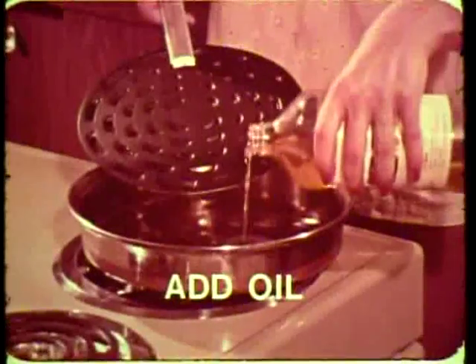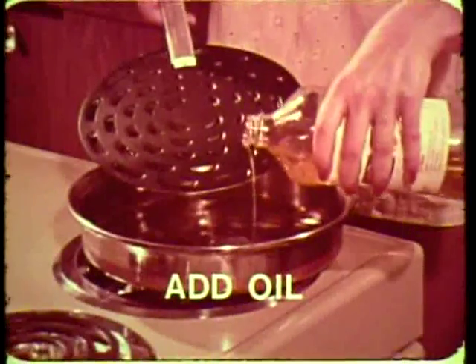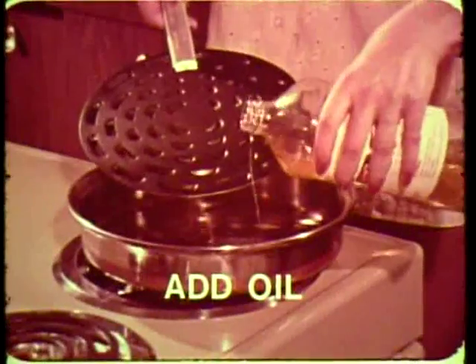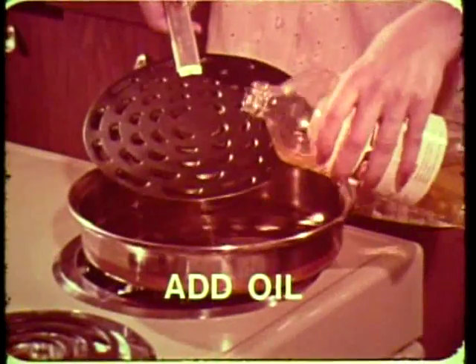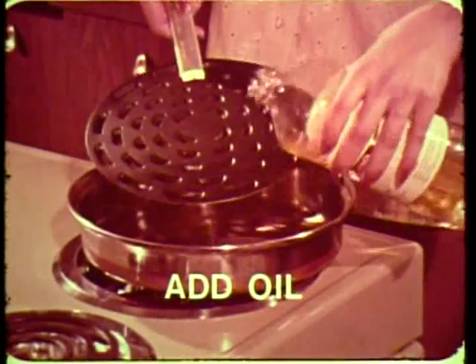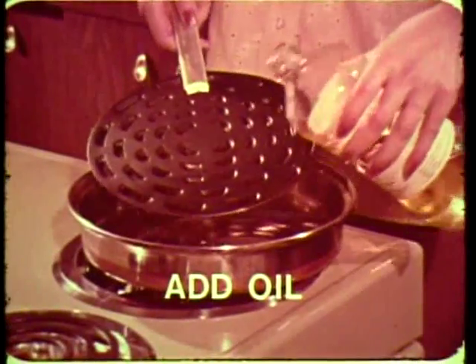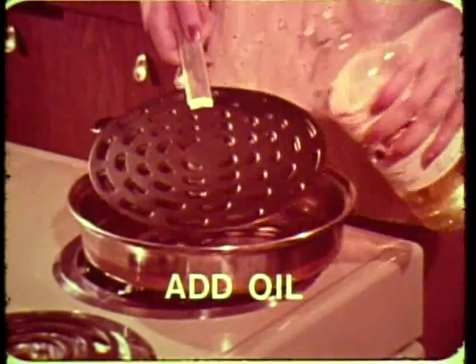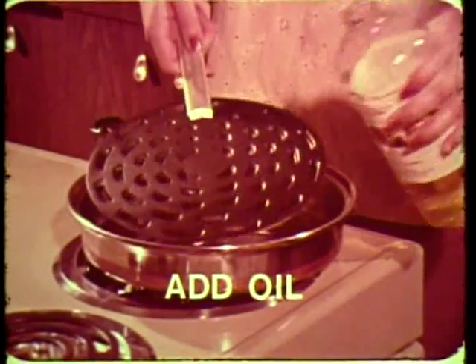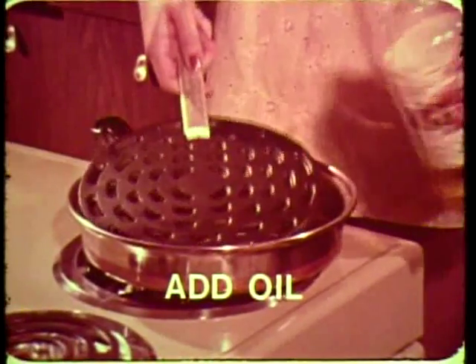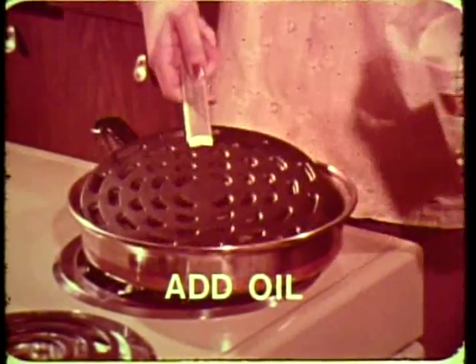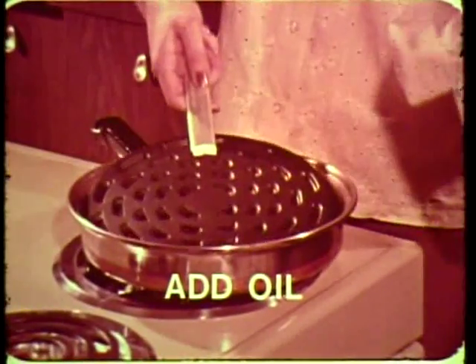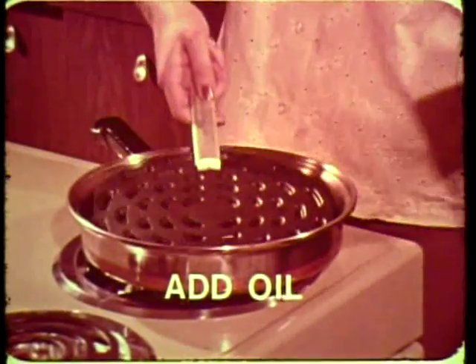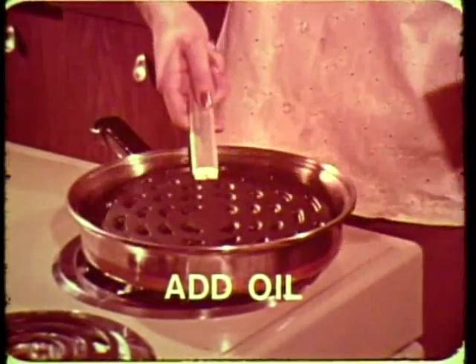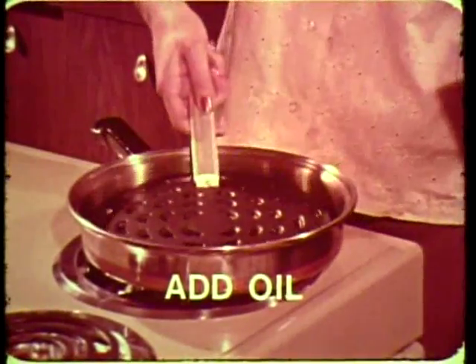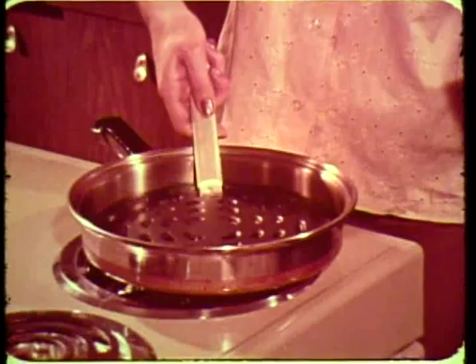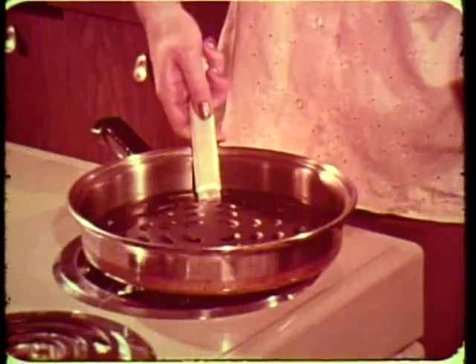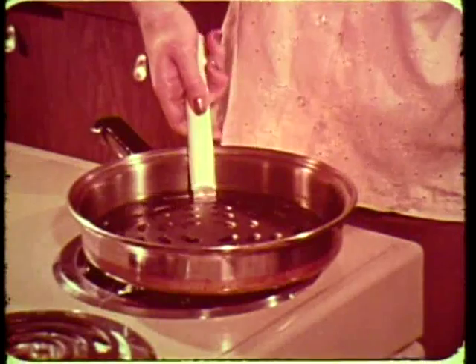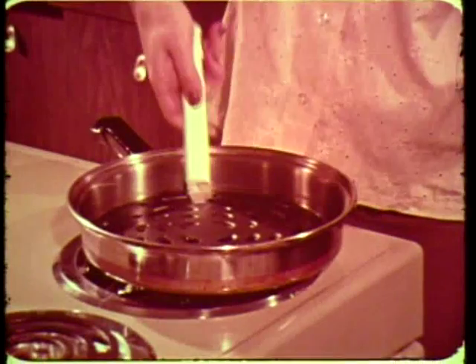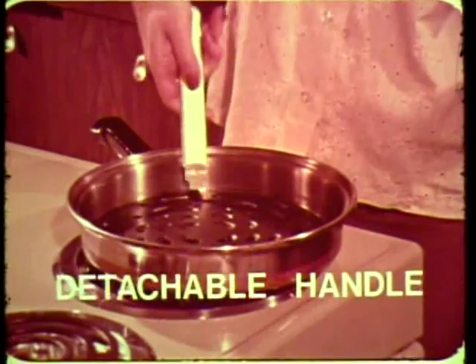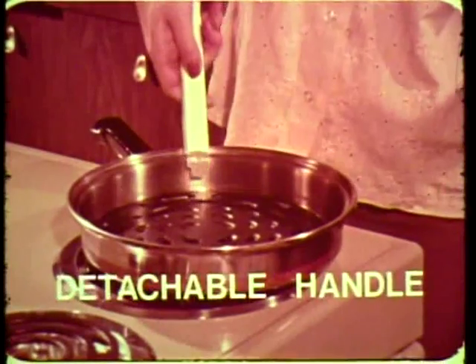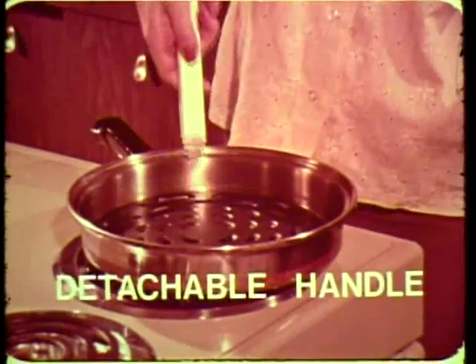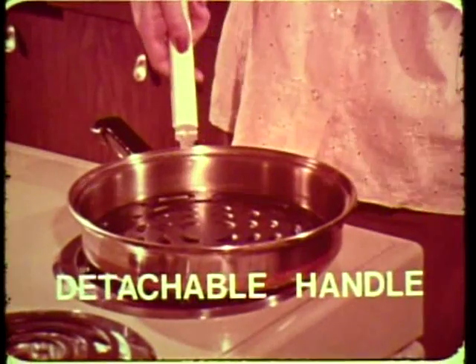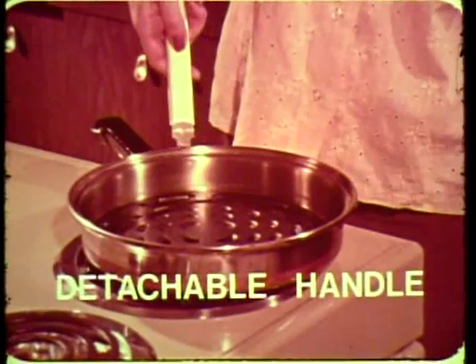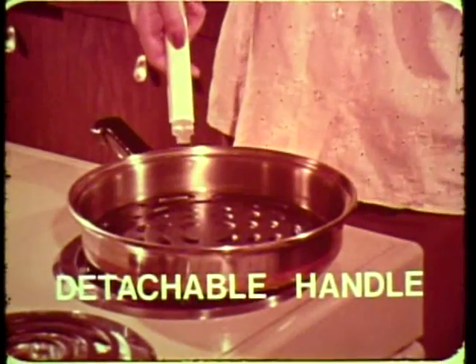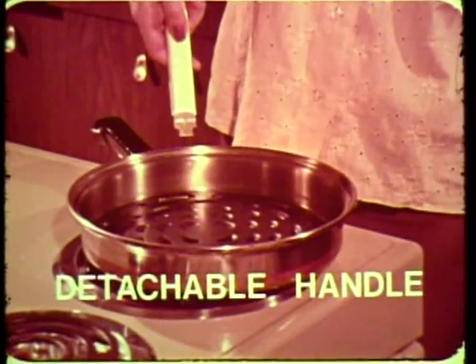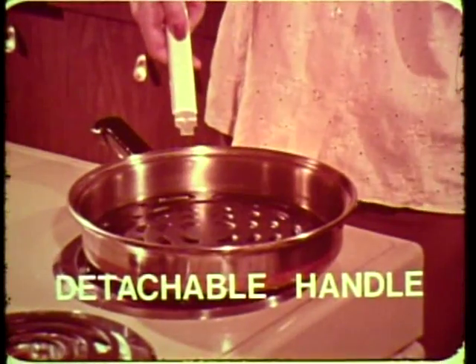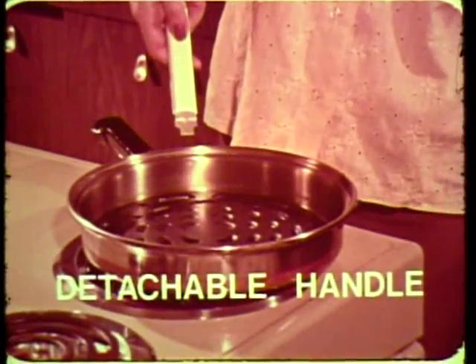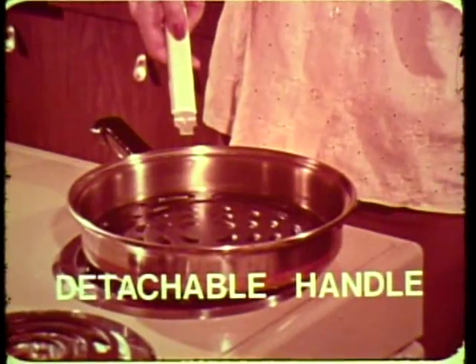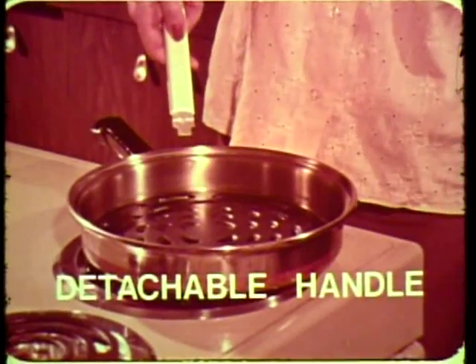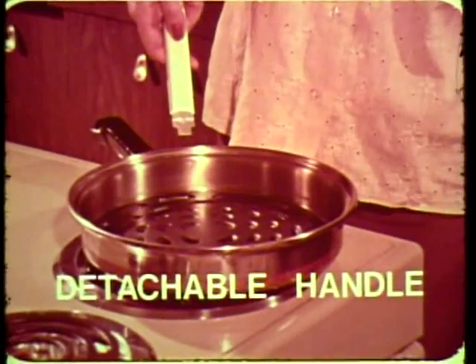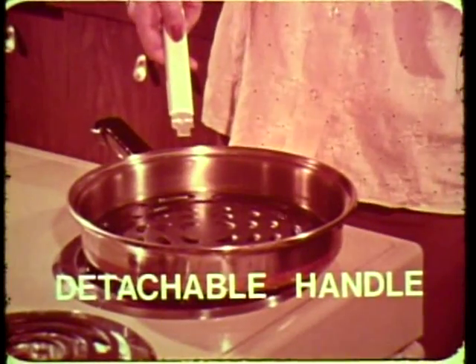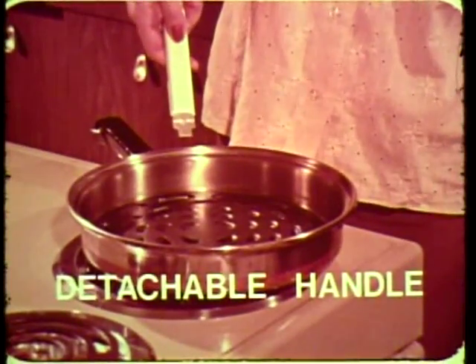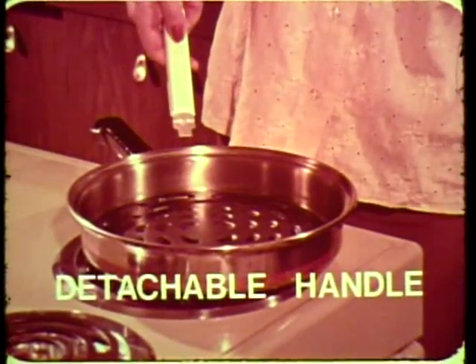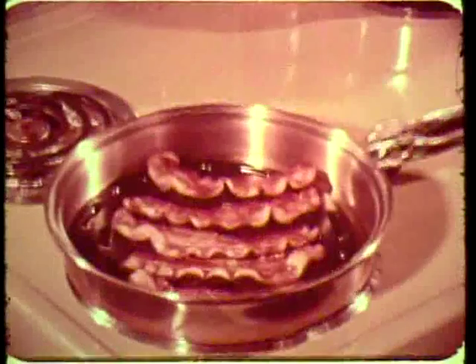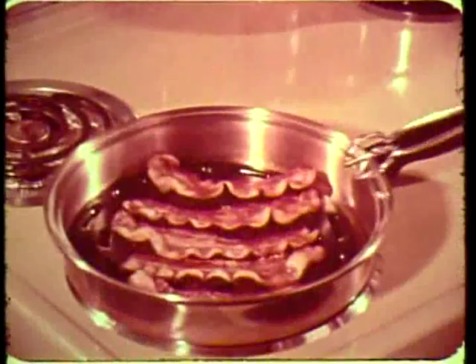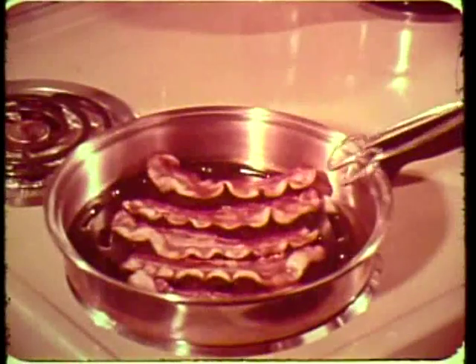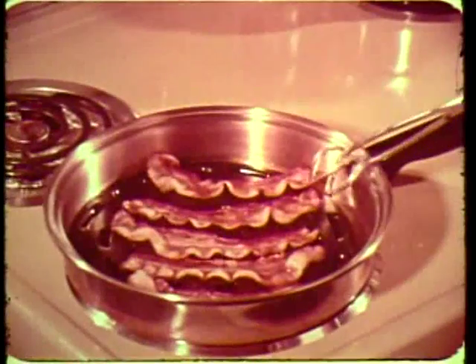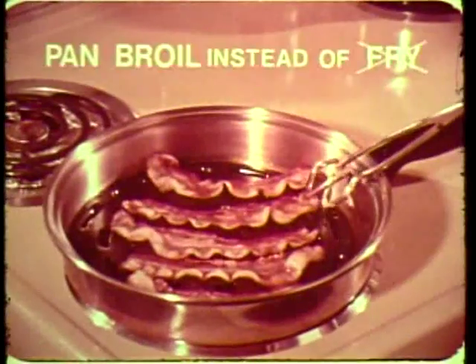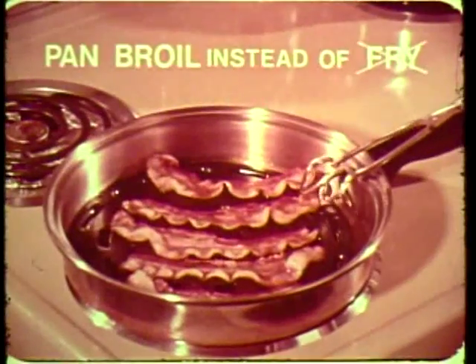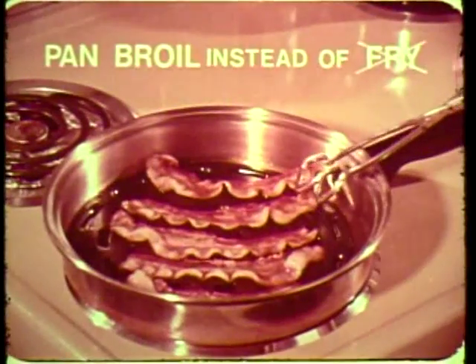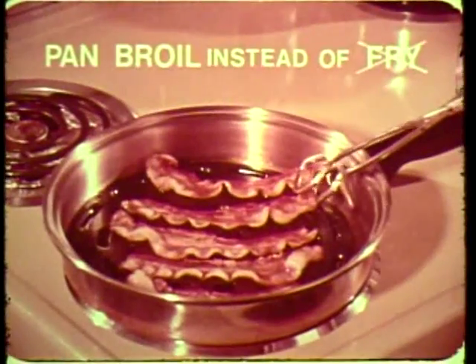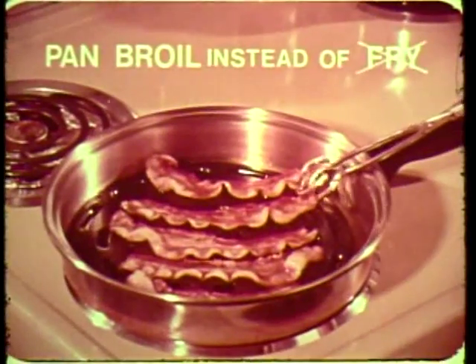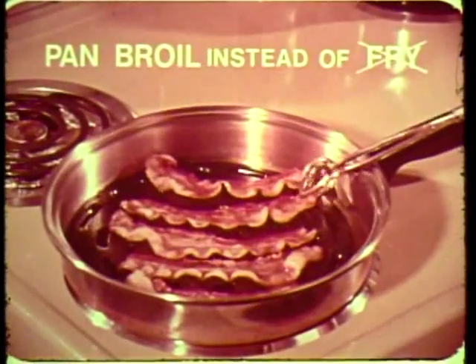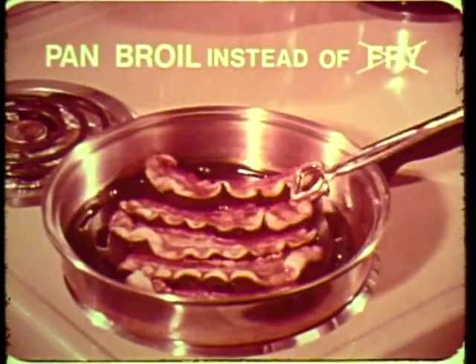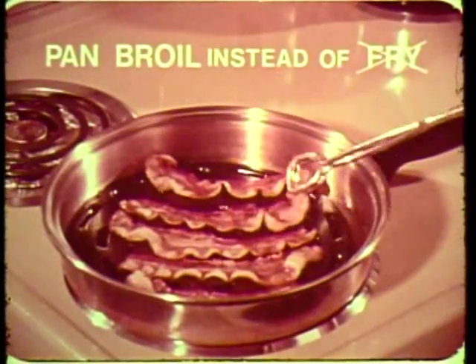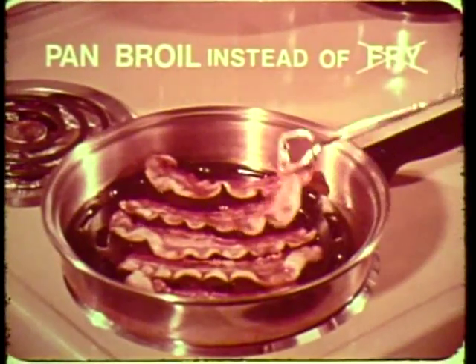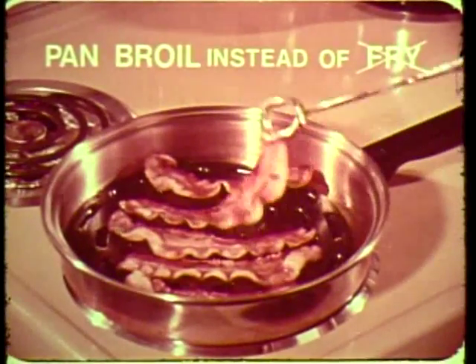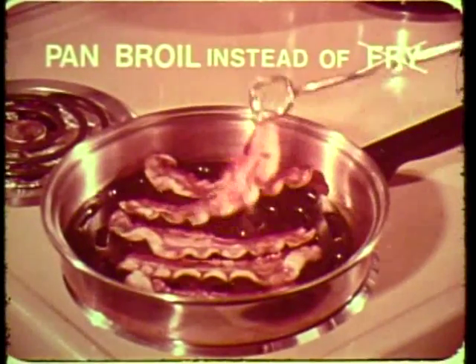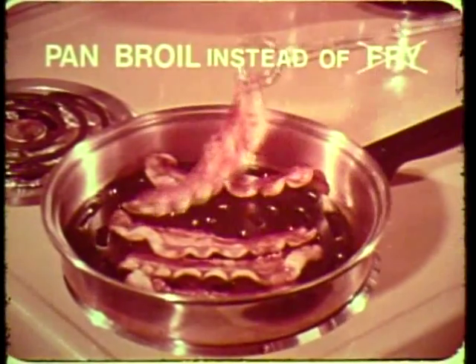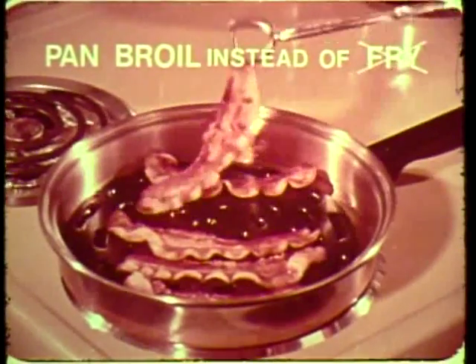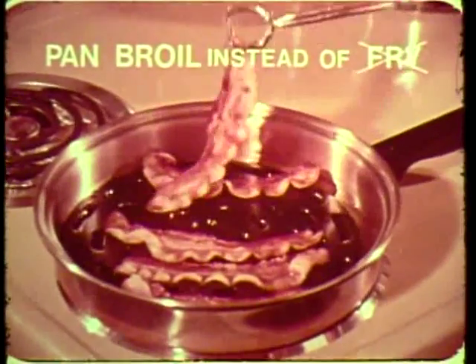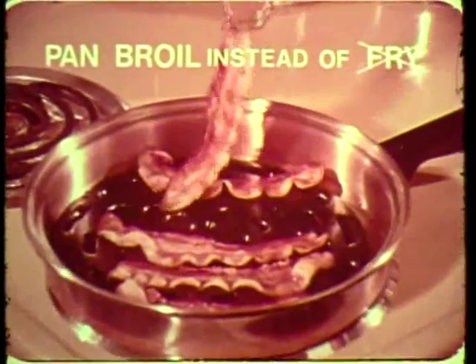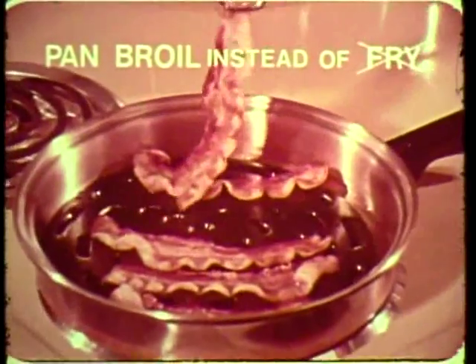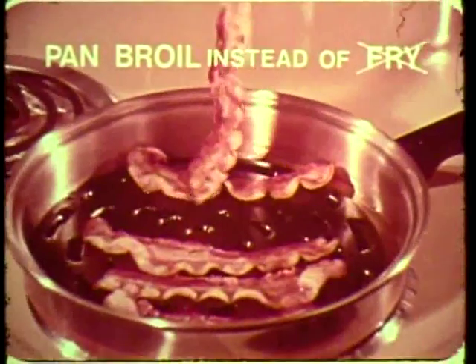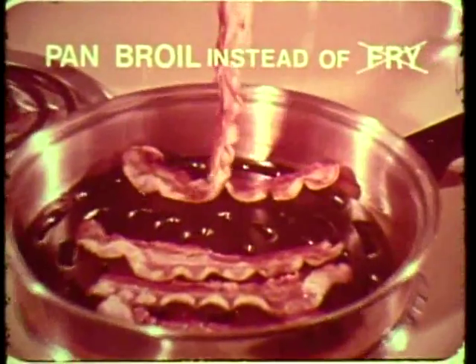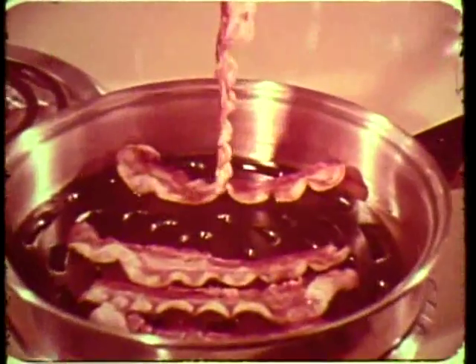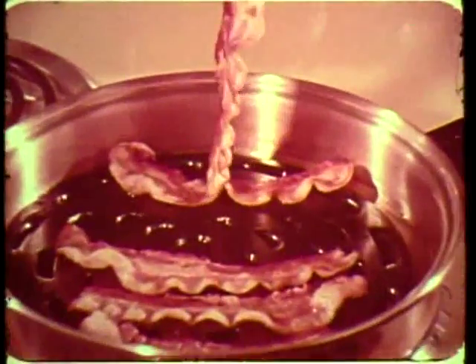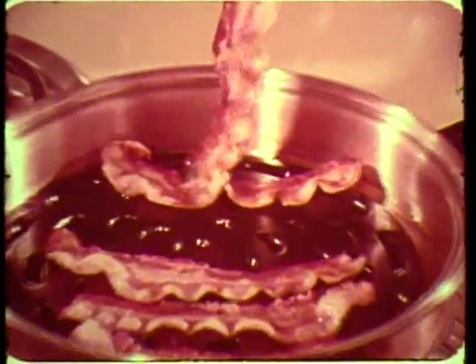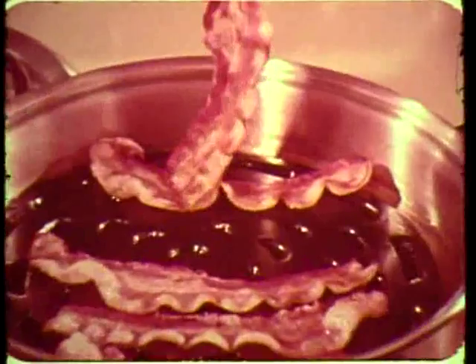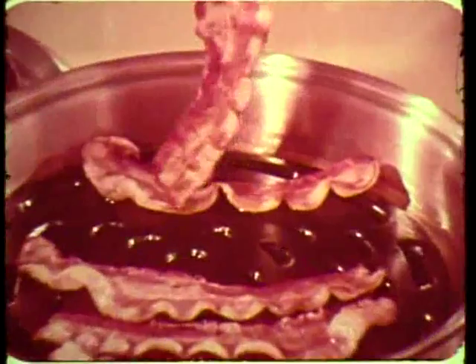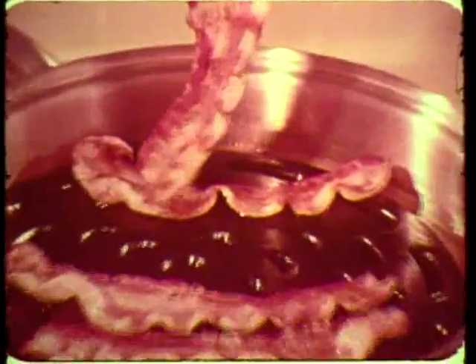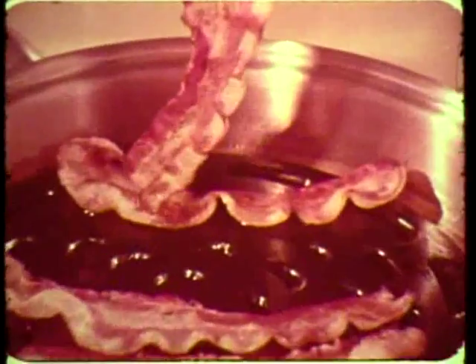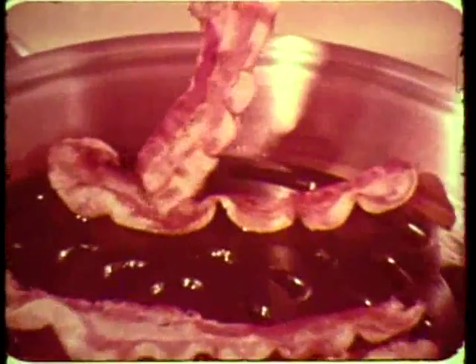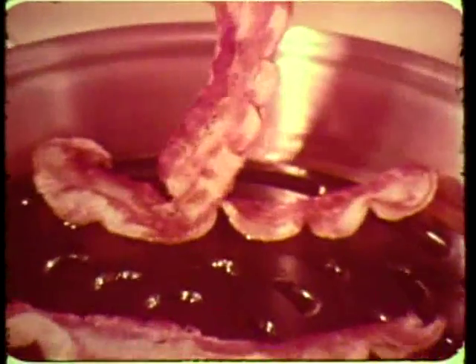Add a dab of oil, place in a fry pan, remove detachable handle. Now pan broil instead of fry. Excess fats drain away.